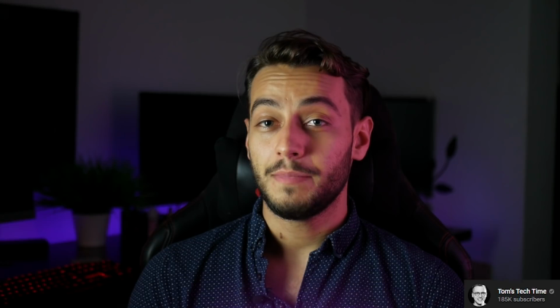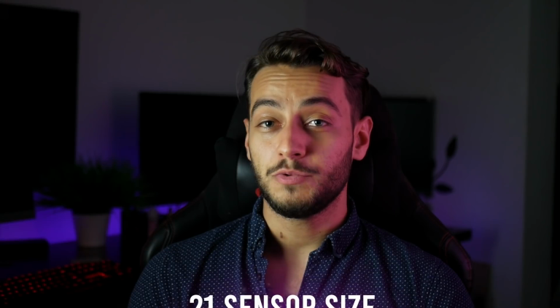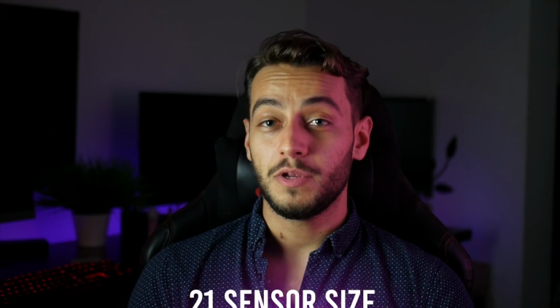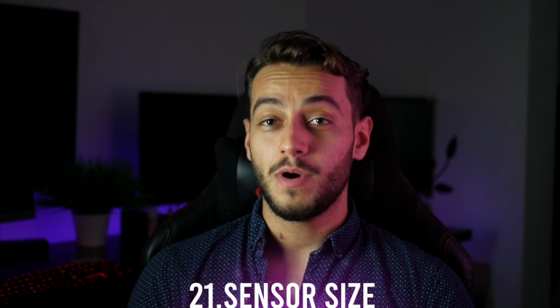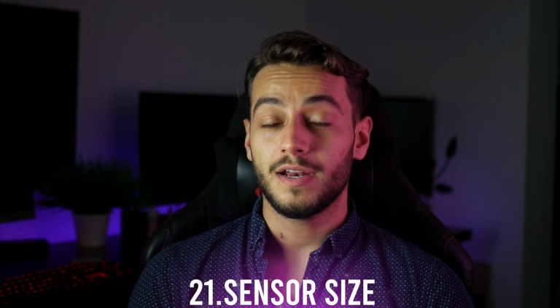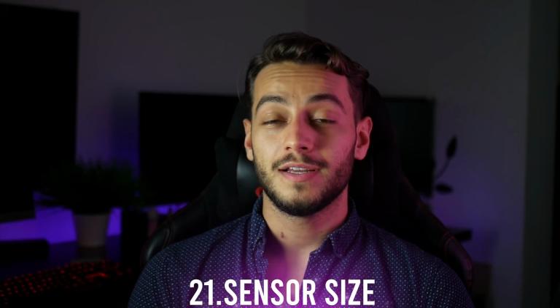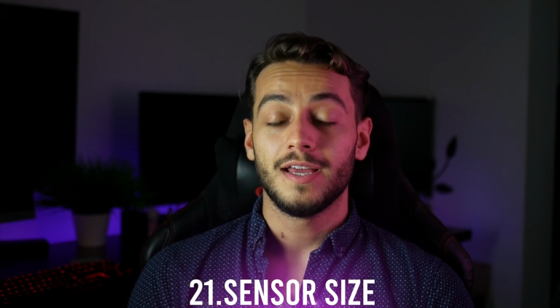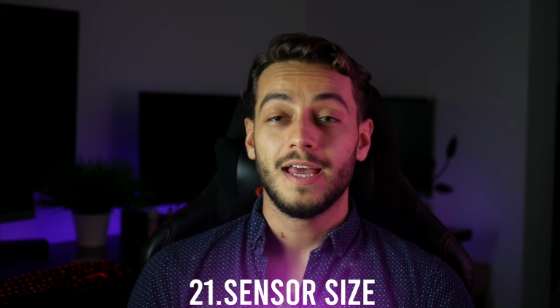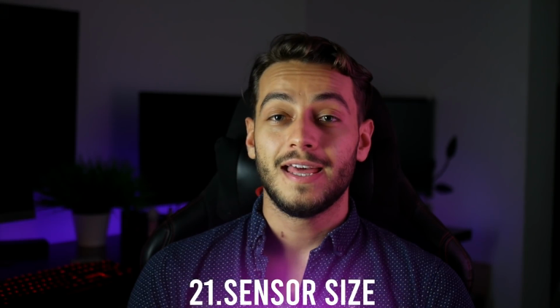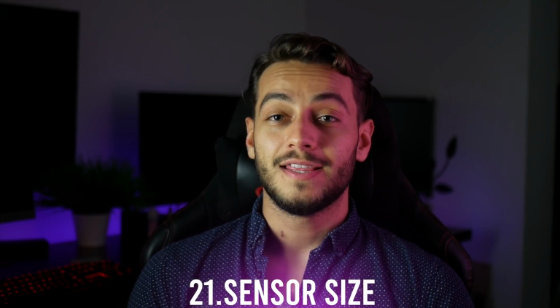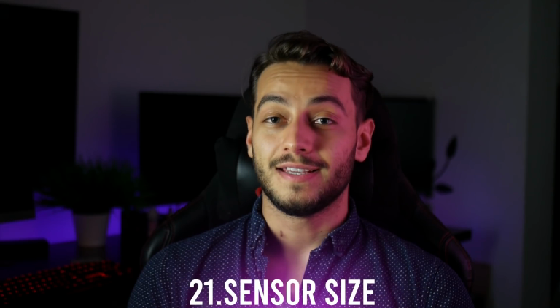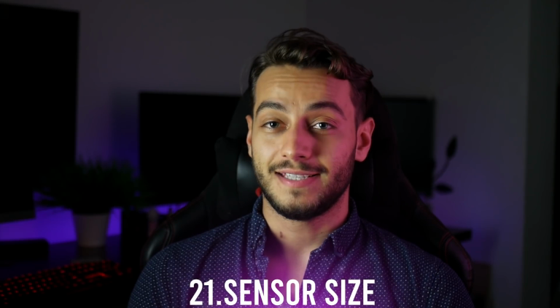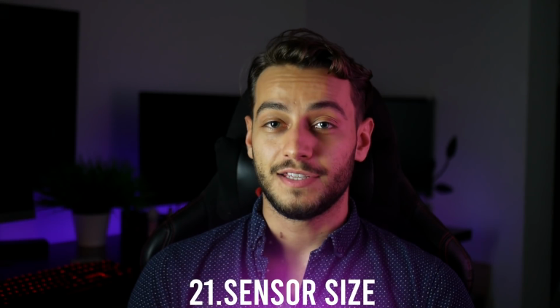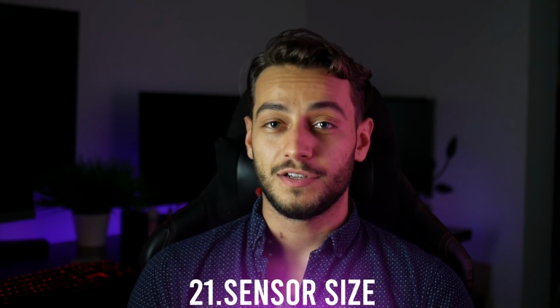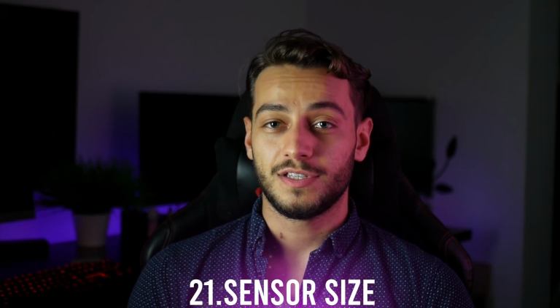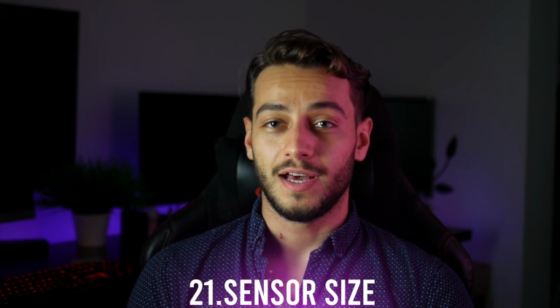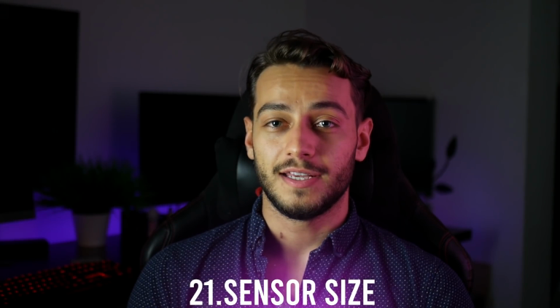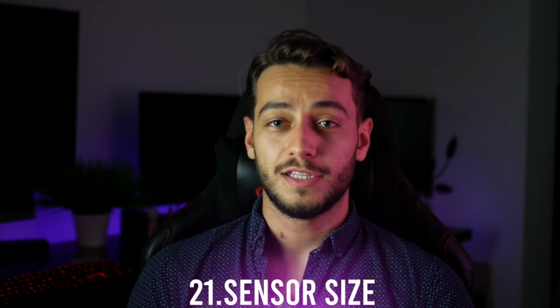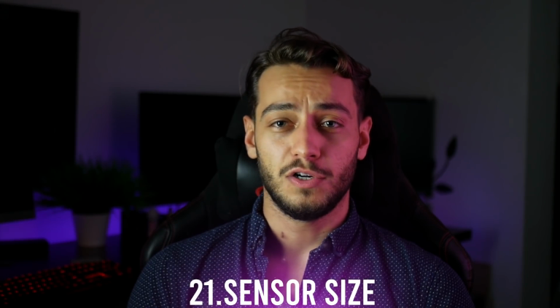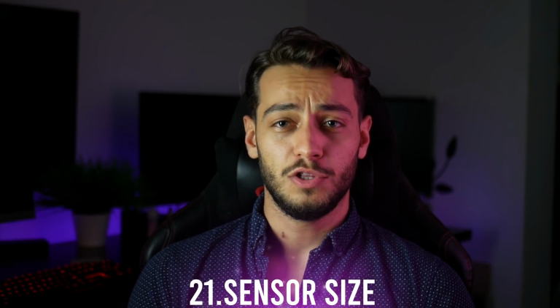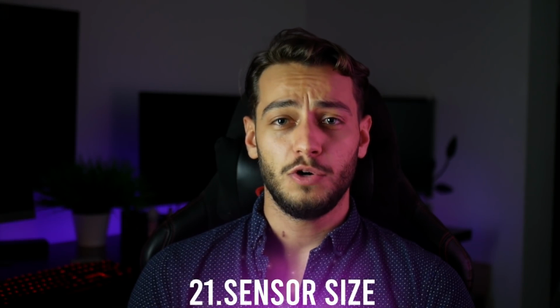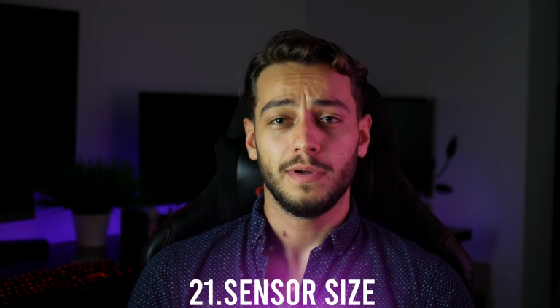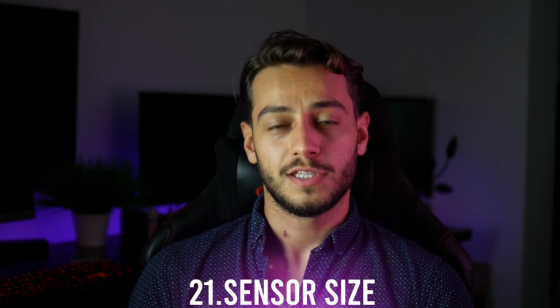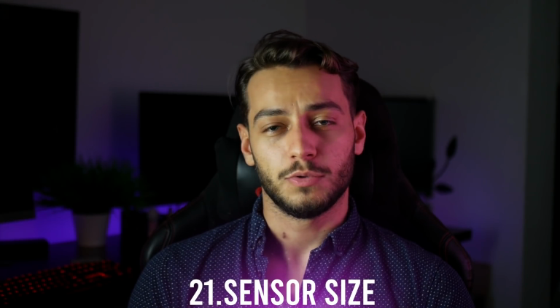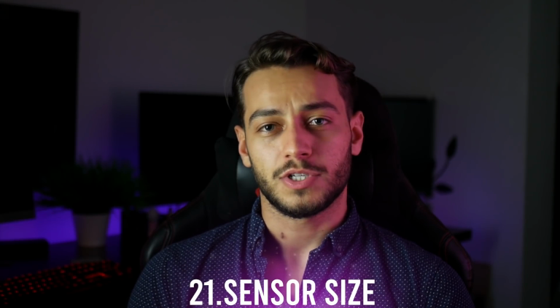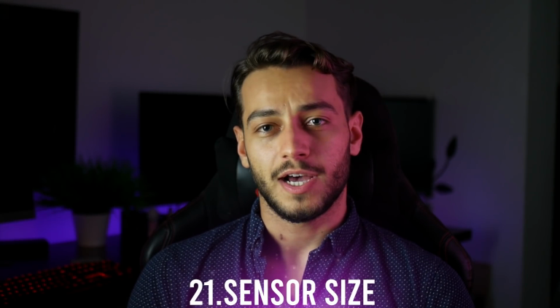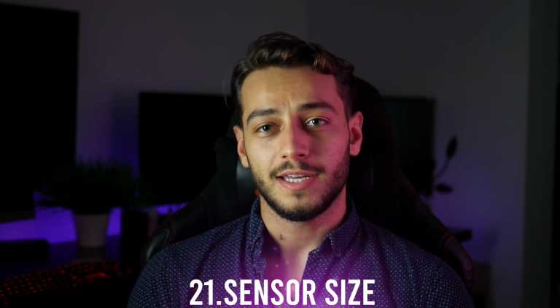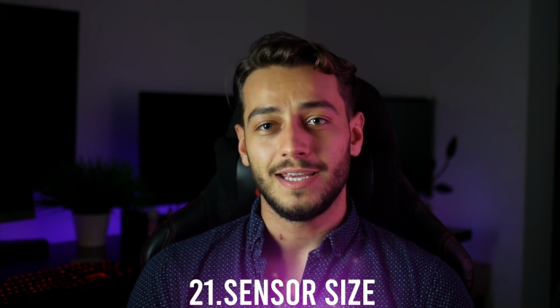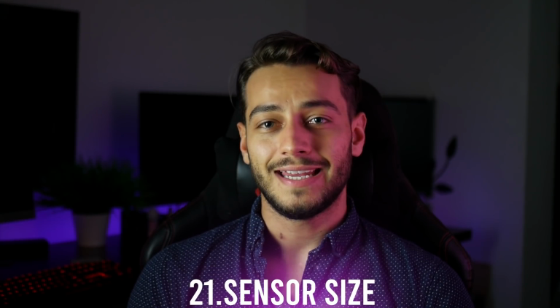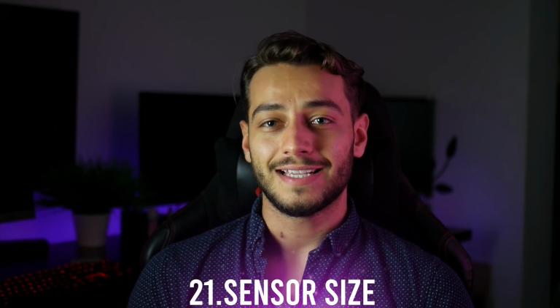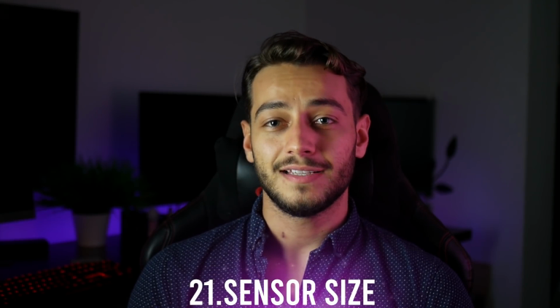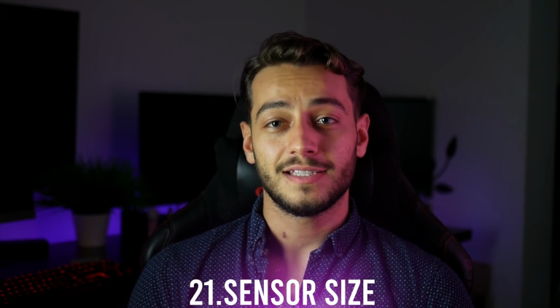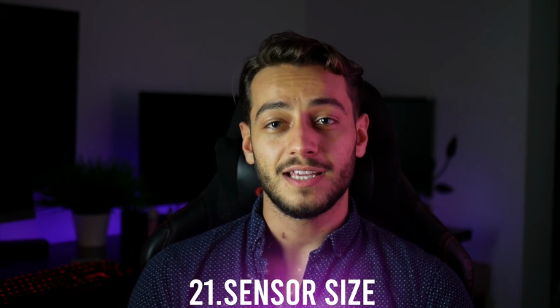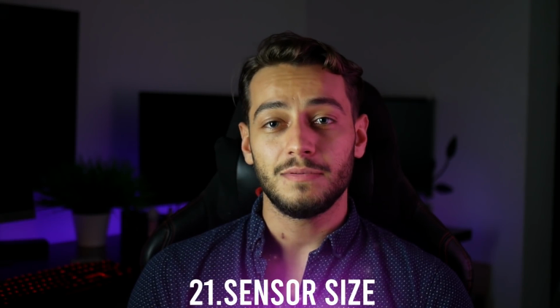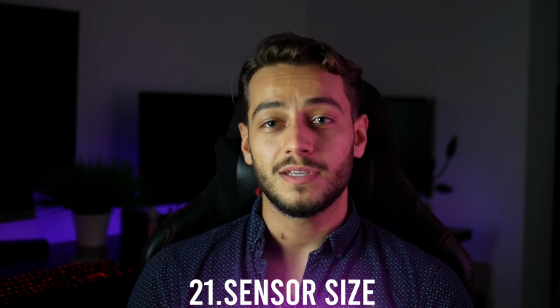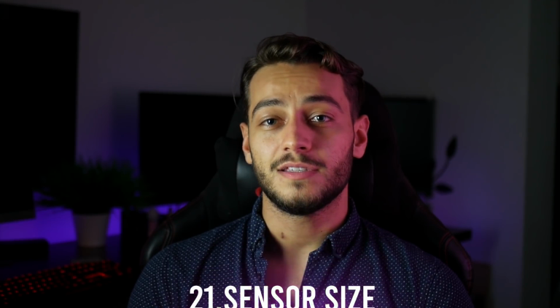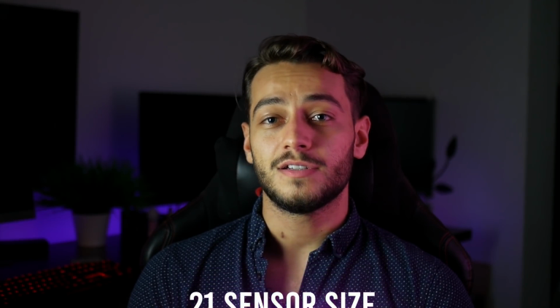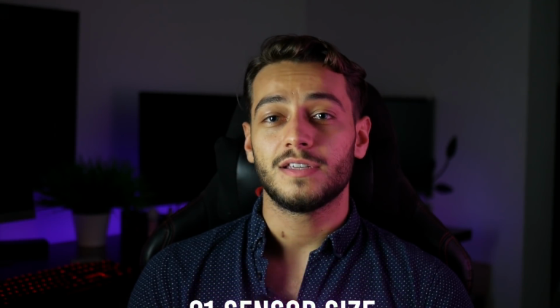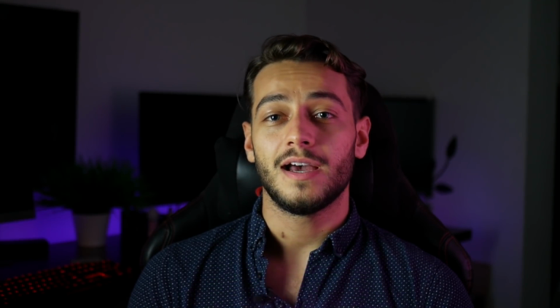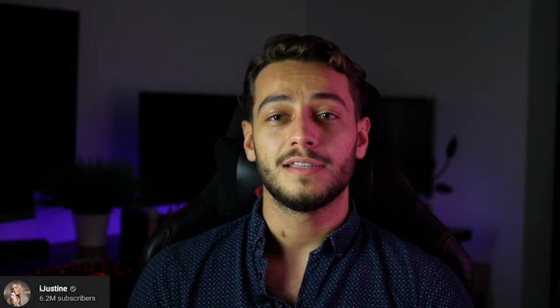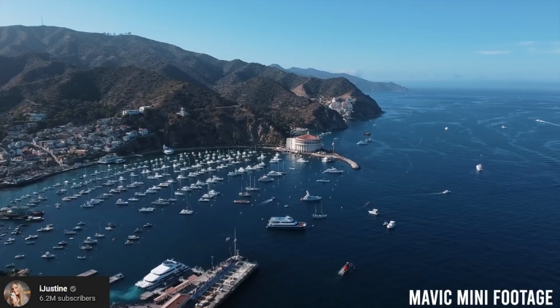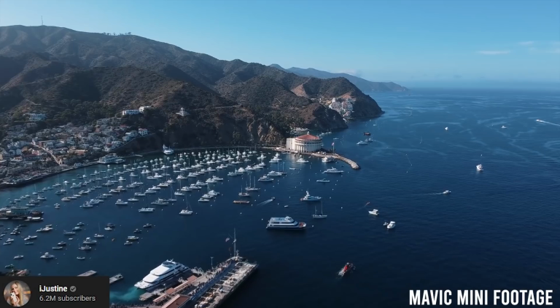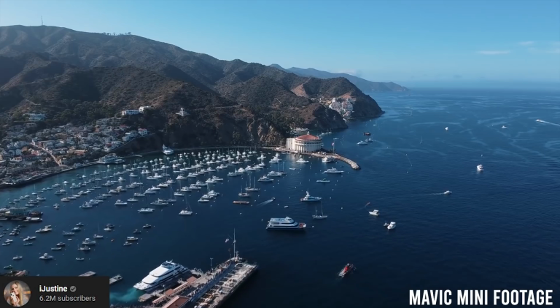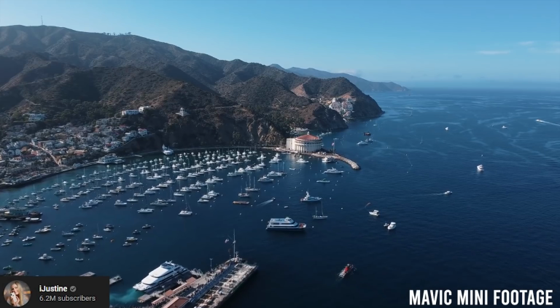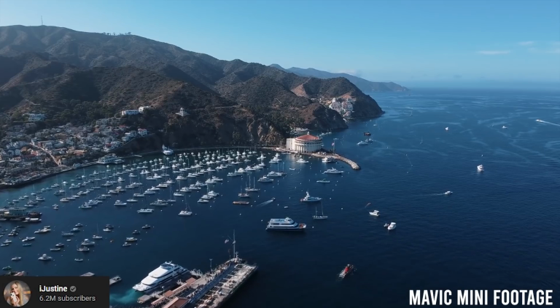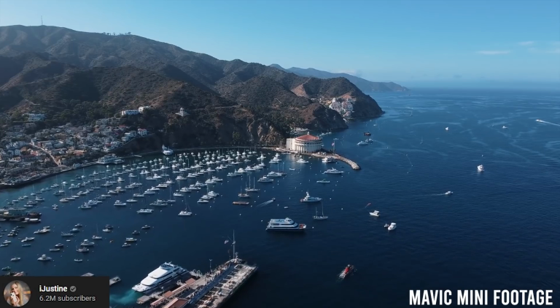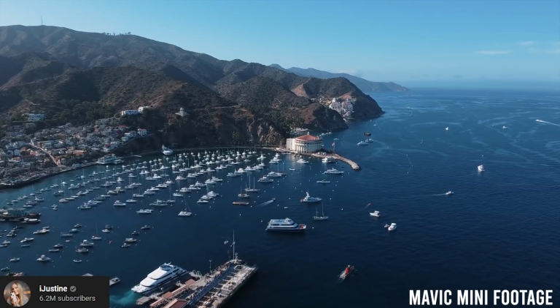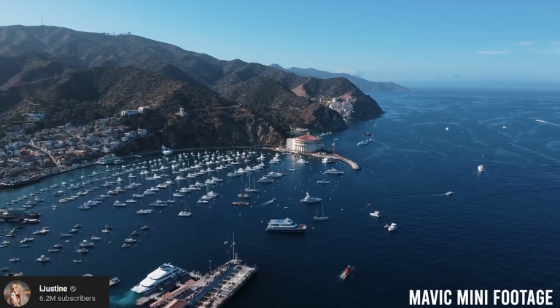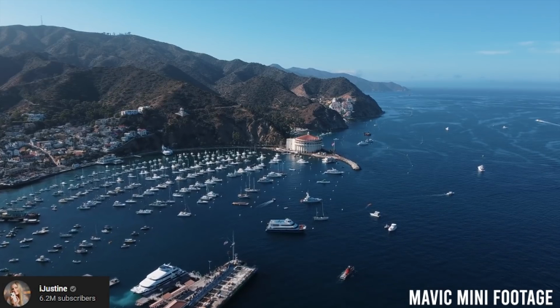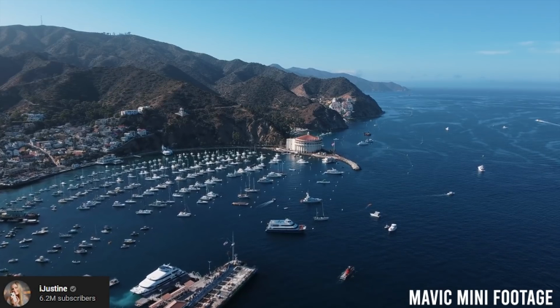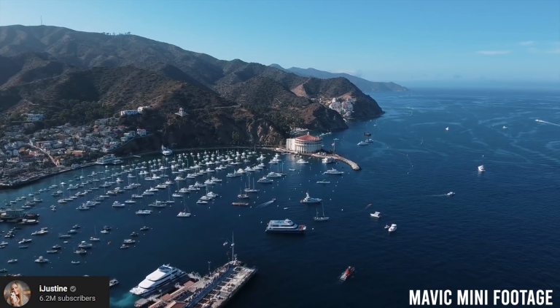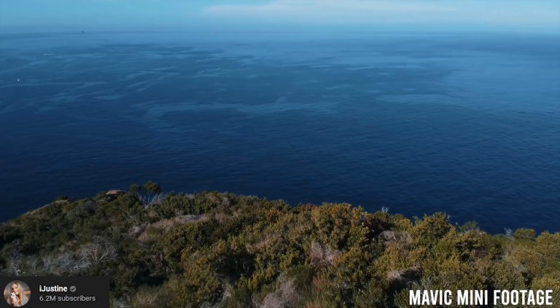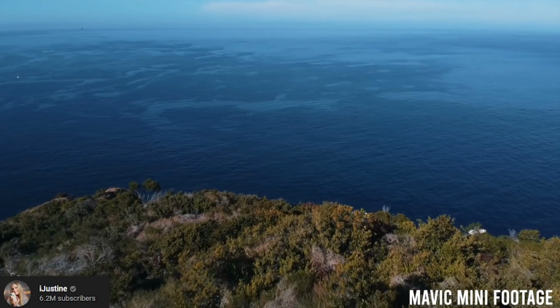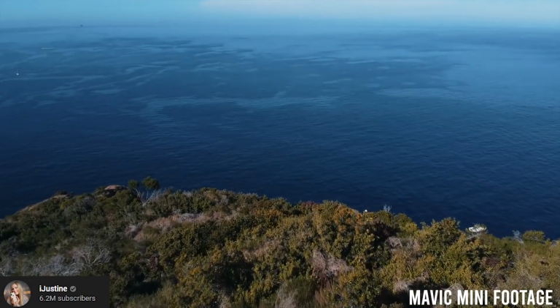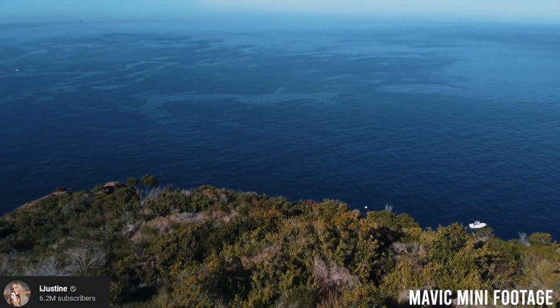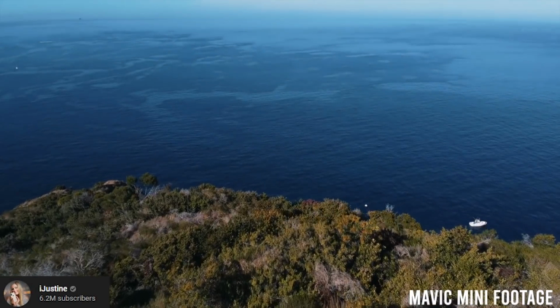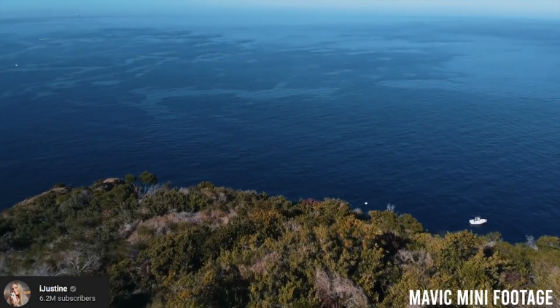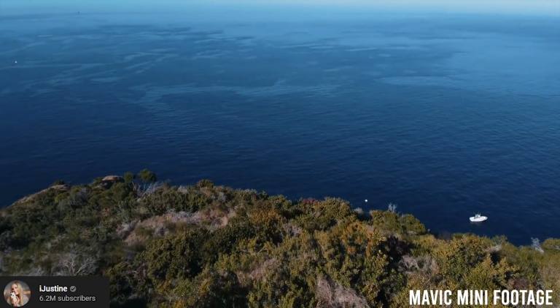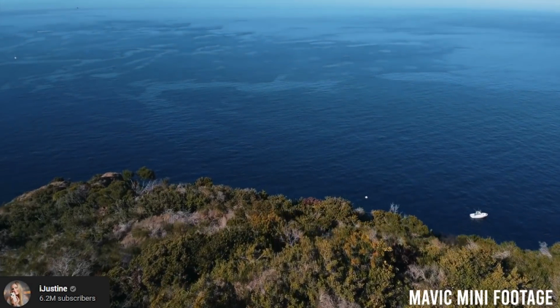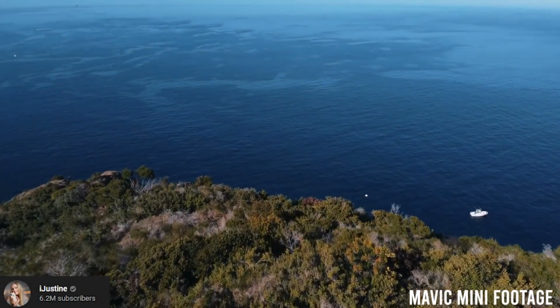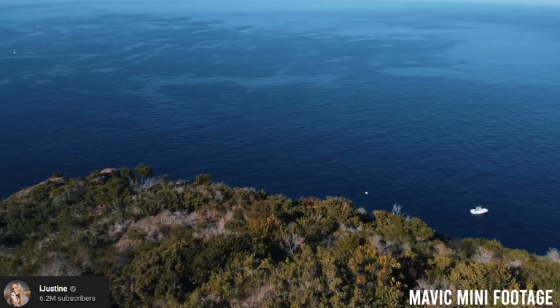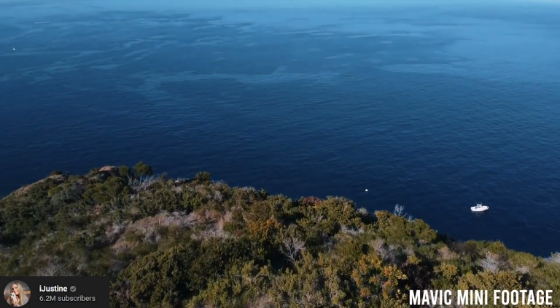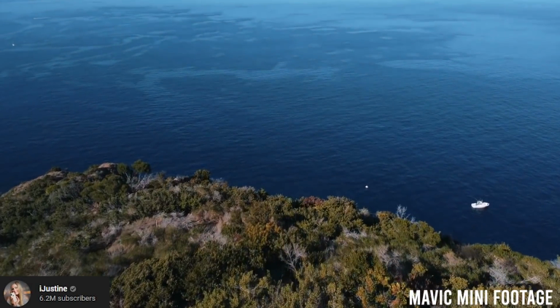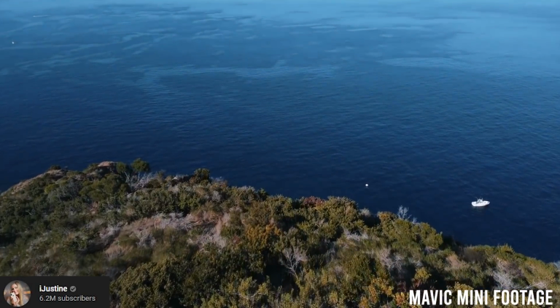Number 21: the sensor size. Although it's so tiny, it has the same sensor size as the Mavic Air, the Mavic Pro, or the DJI Spark.